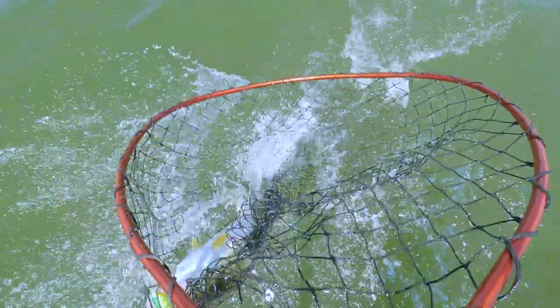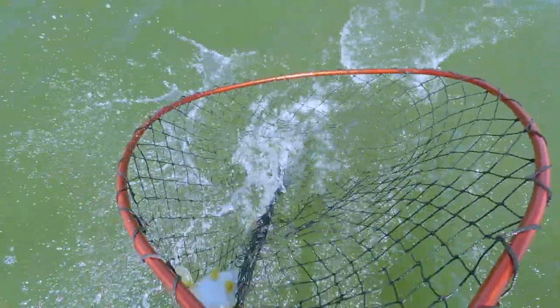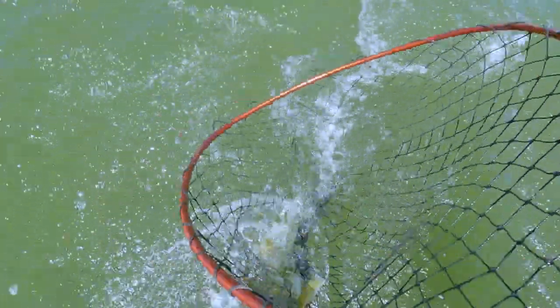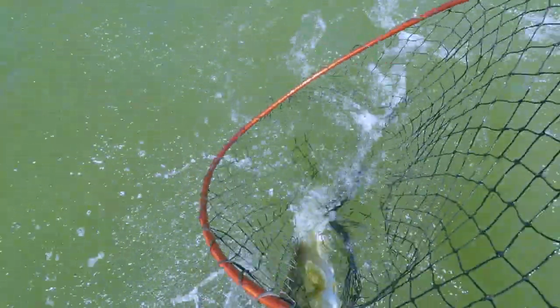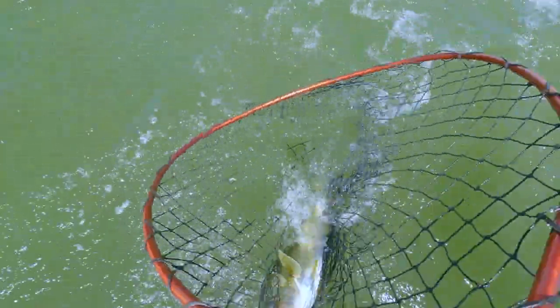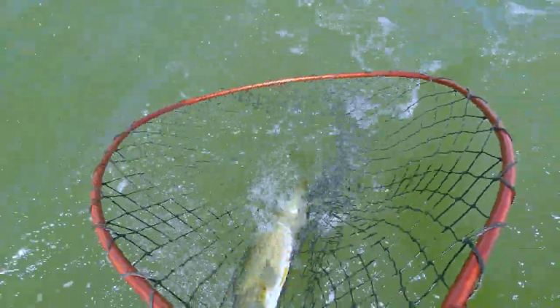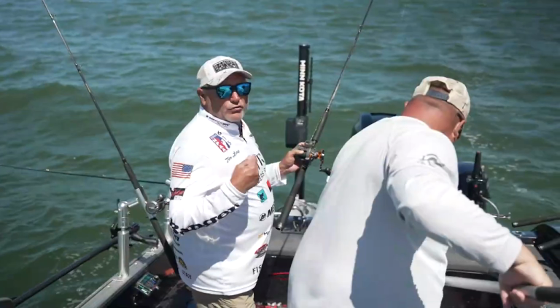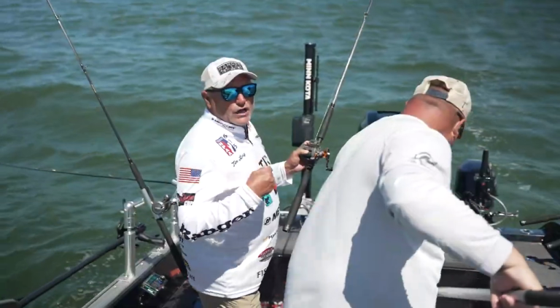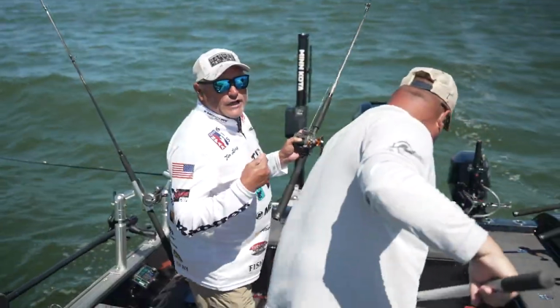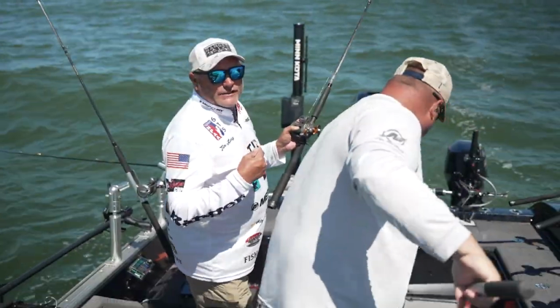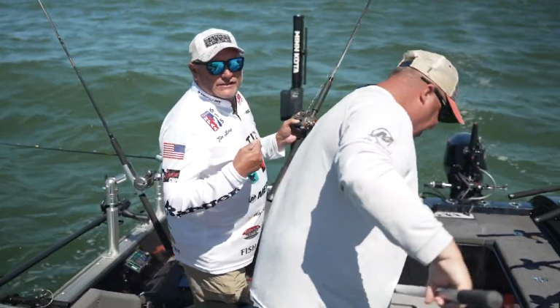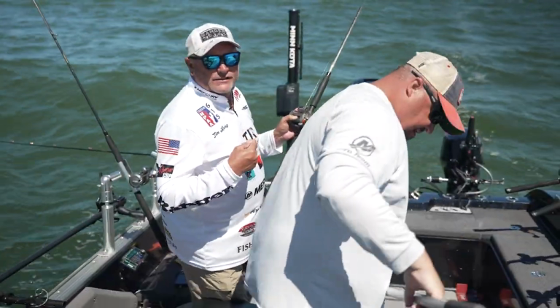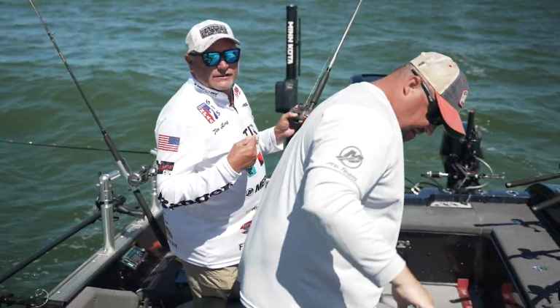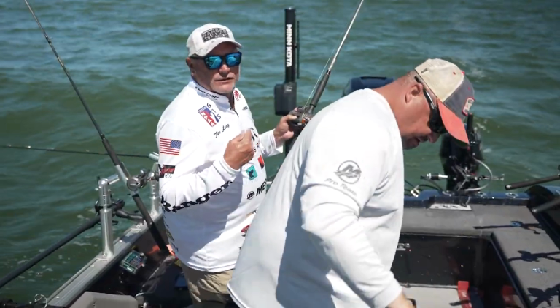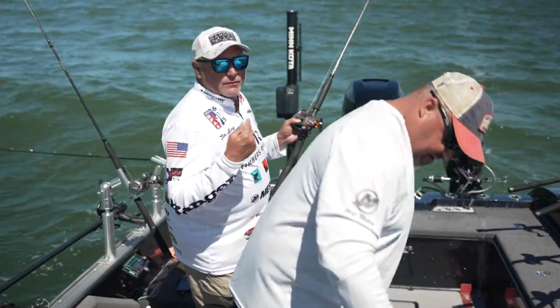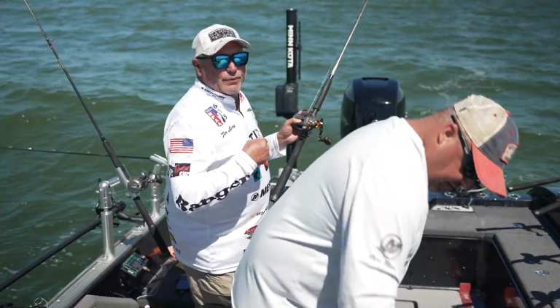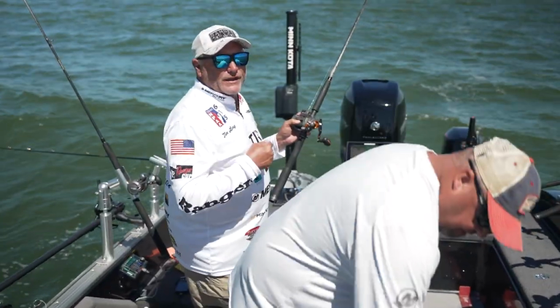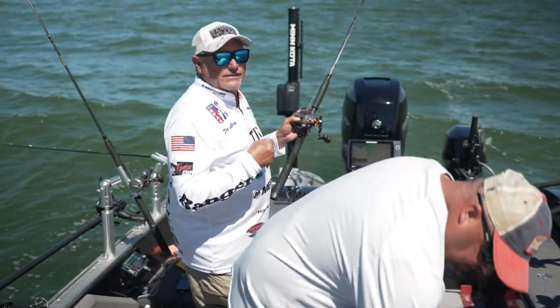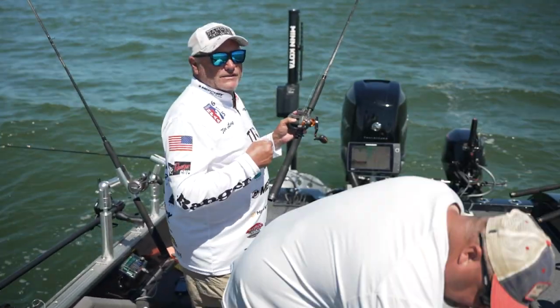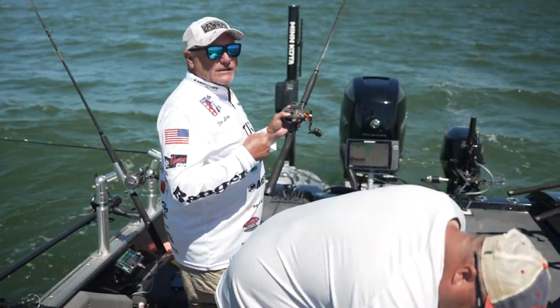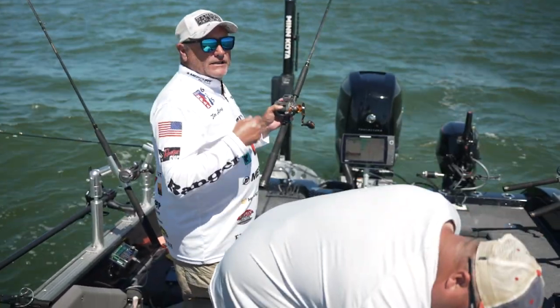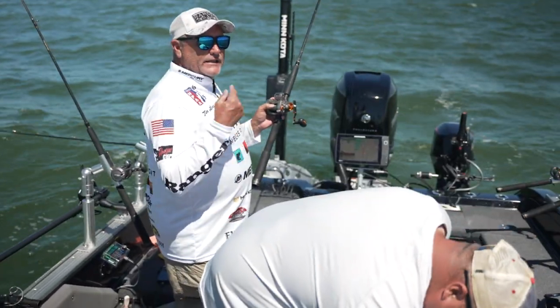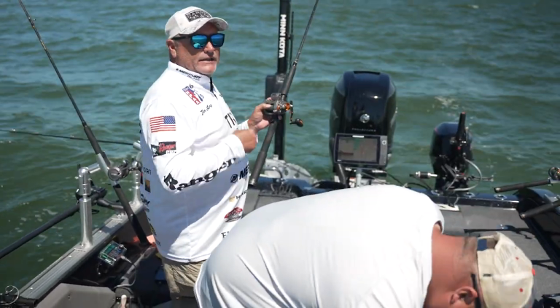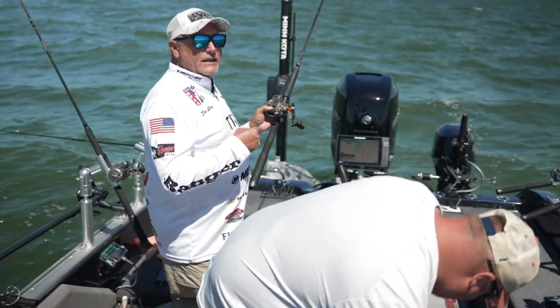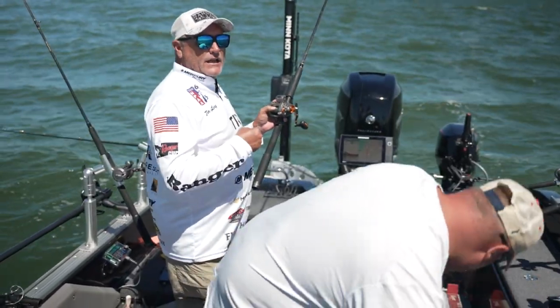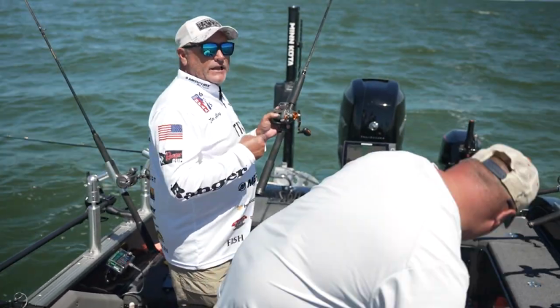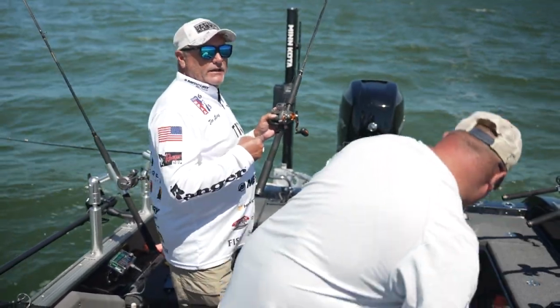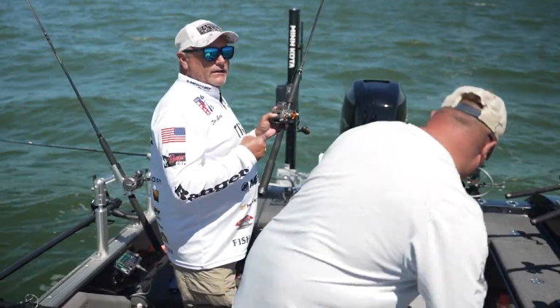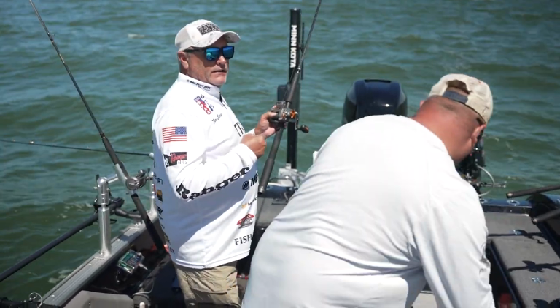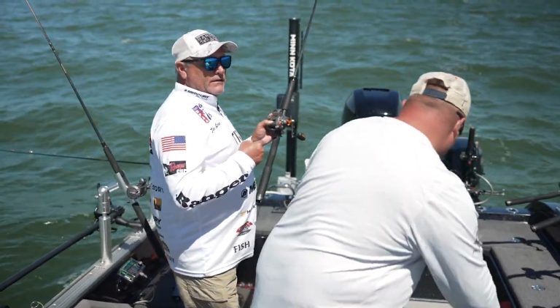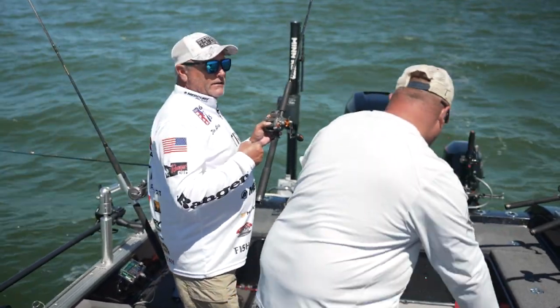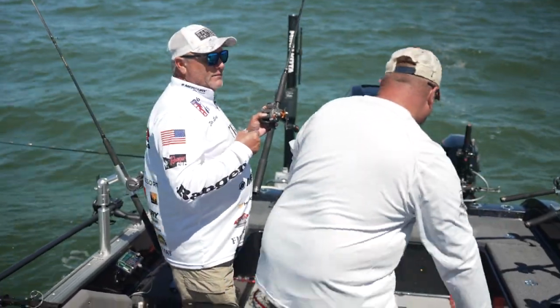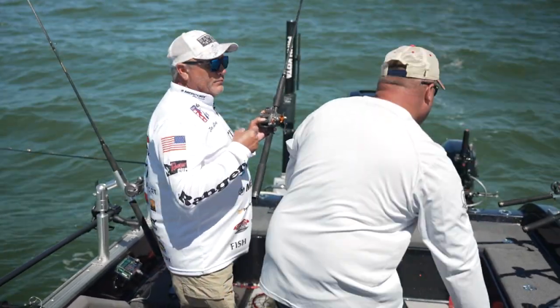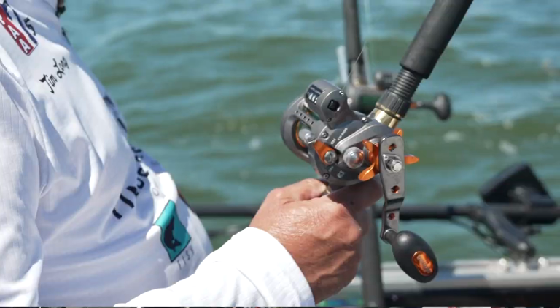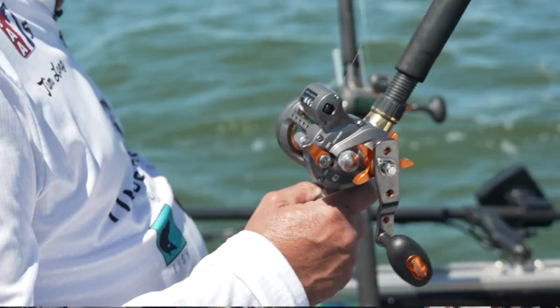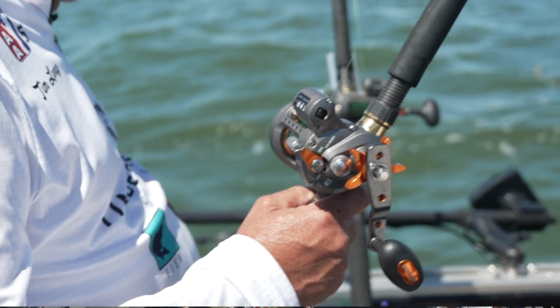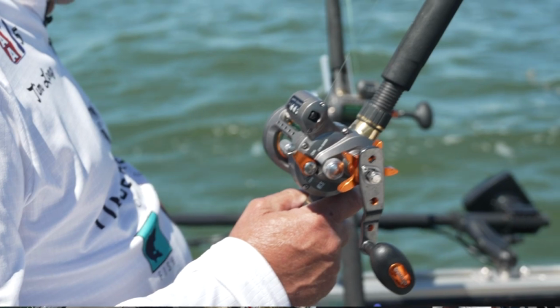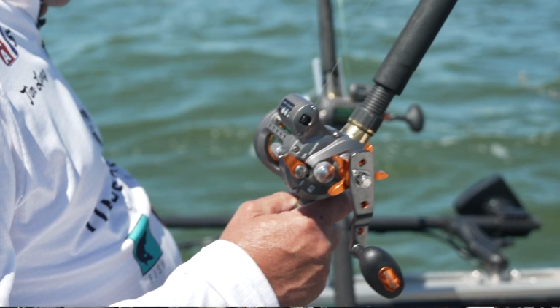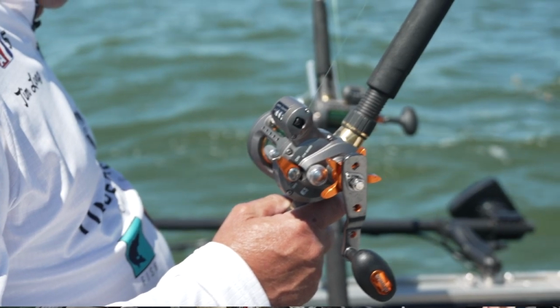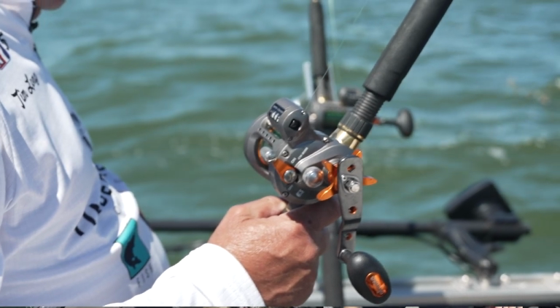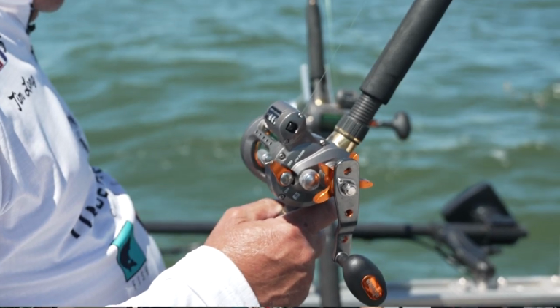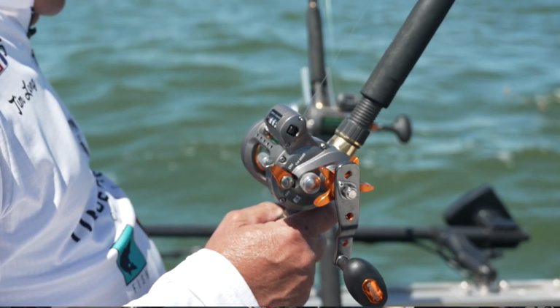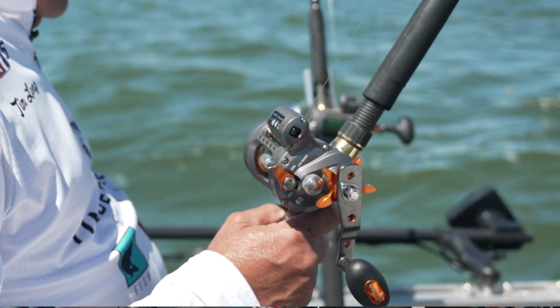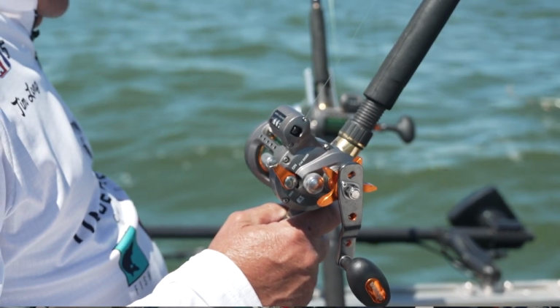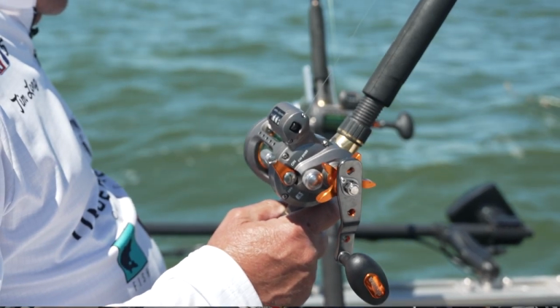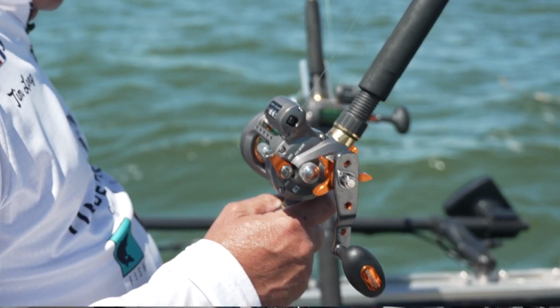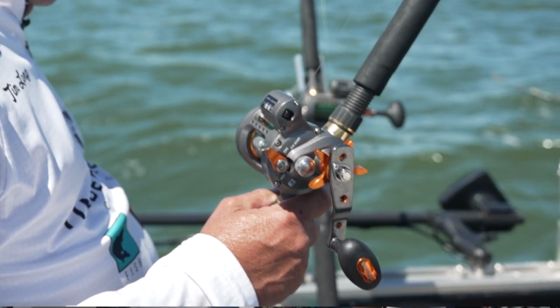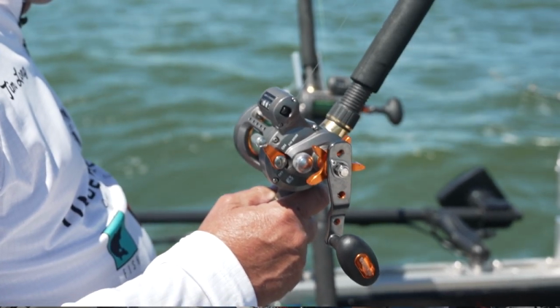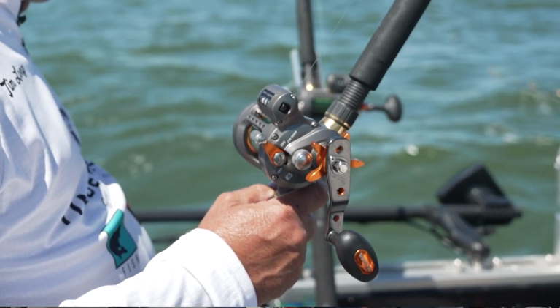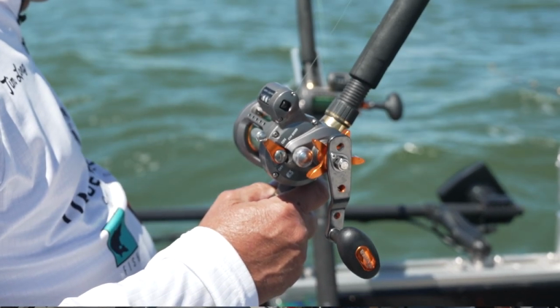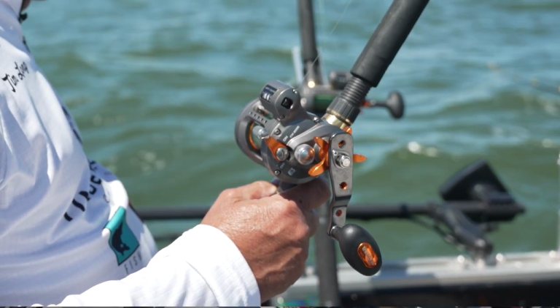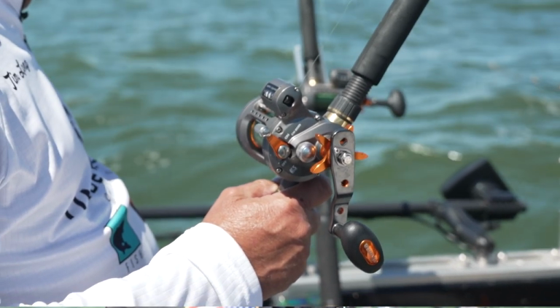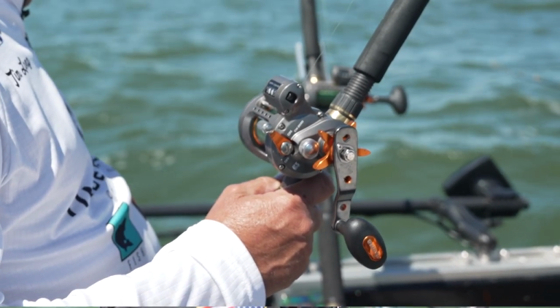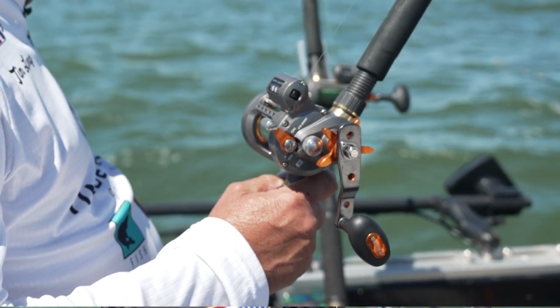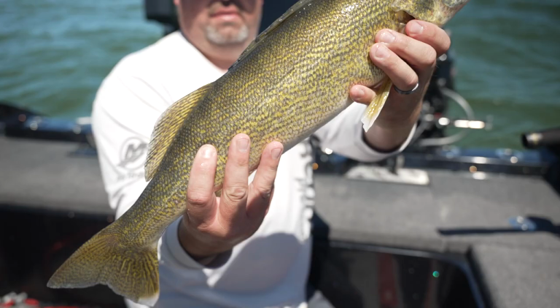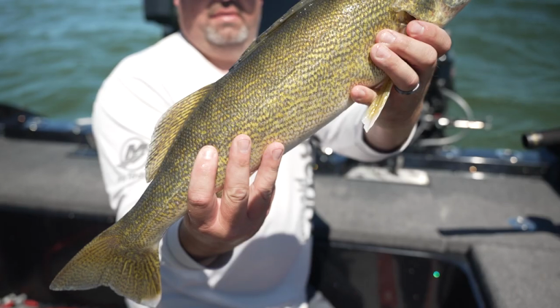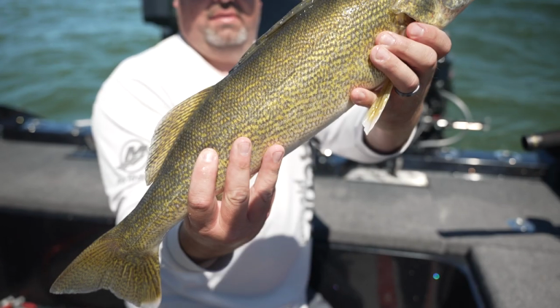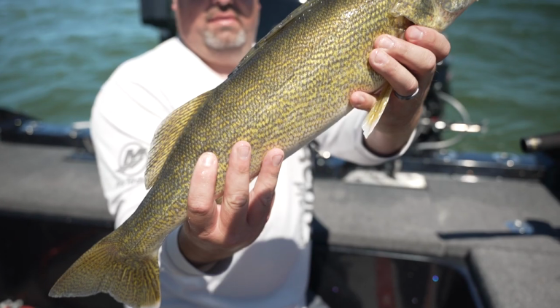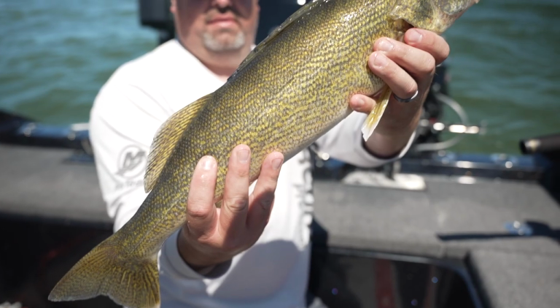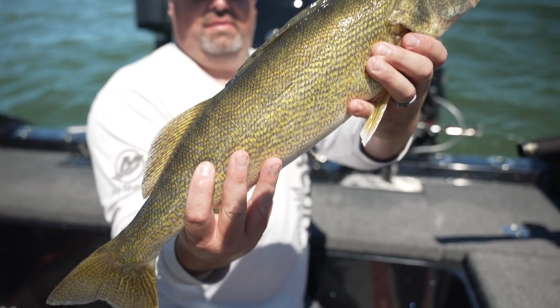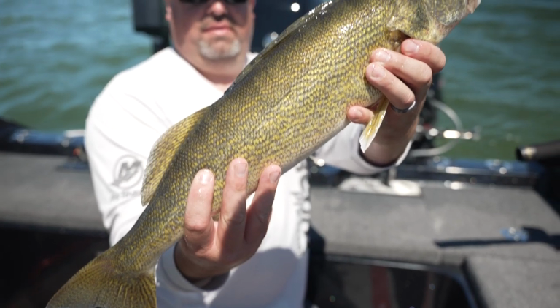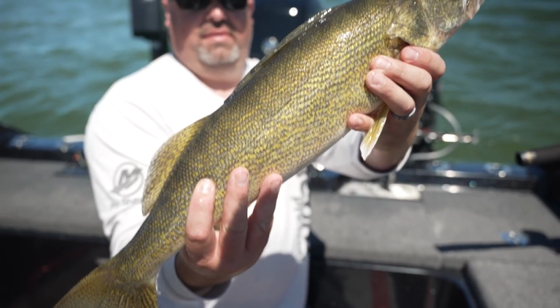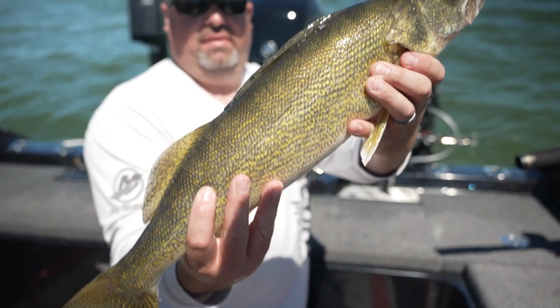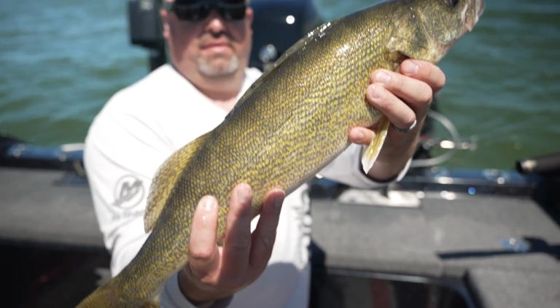Hook Hider rods — the best inline planer board trolling rod out there. This is so cool.